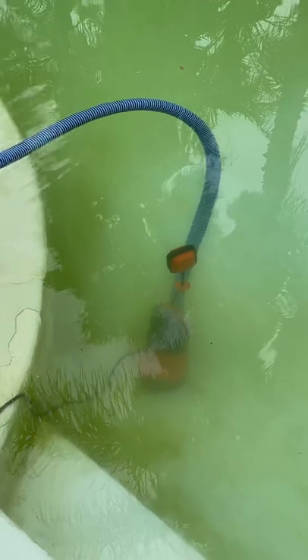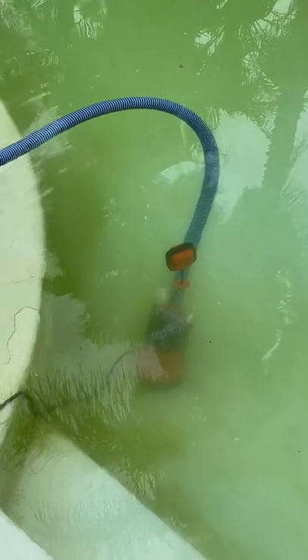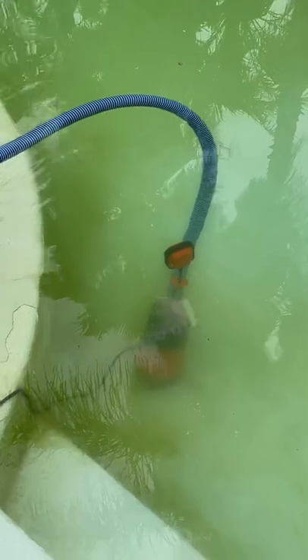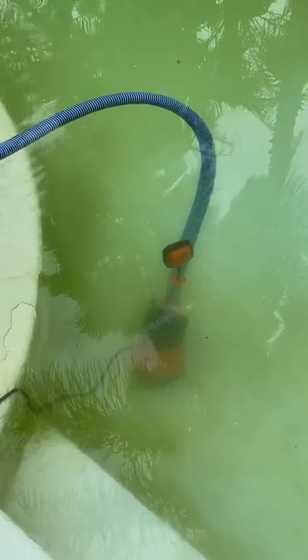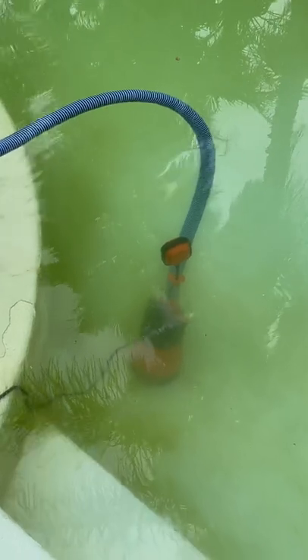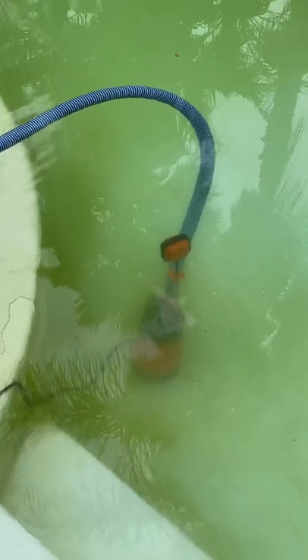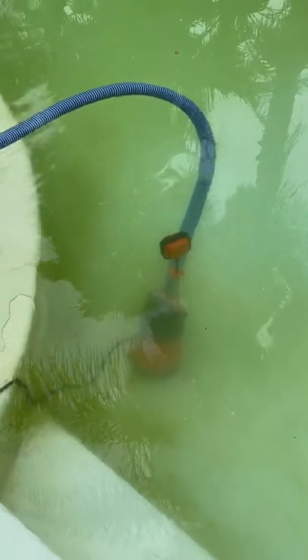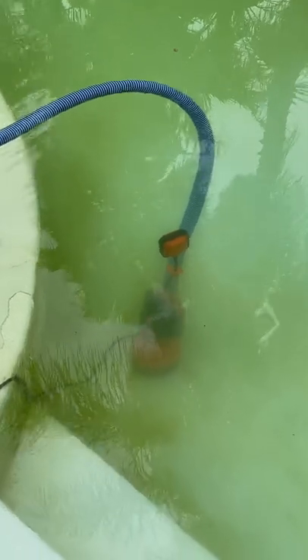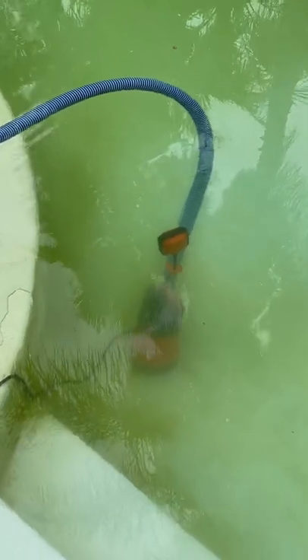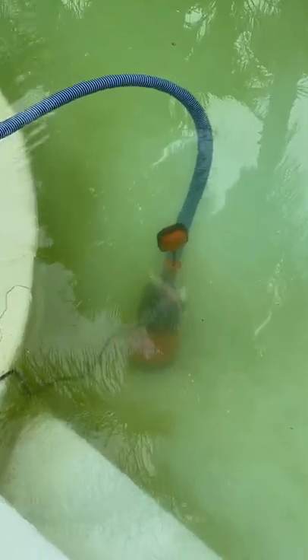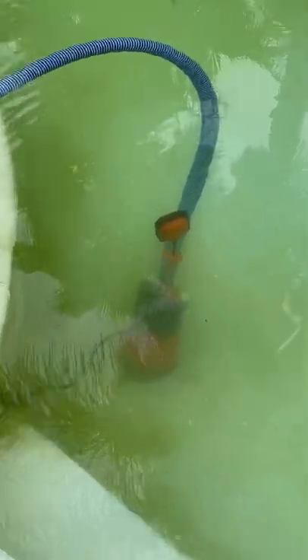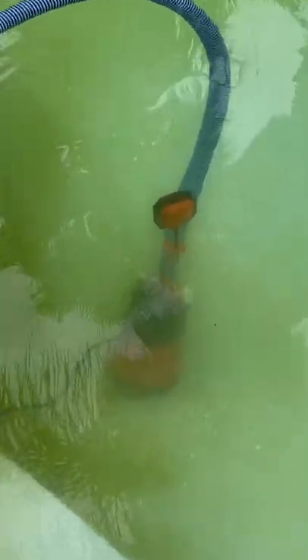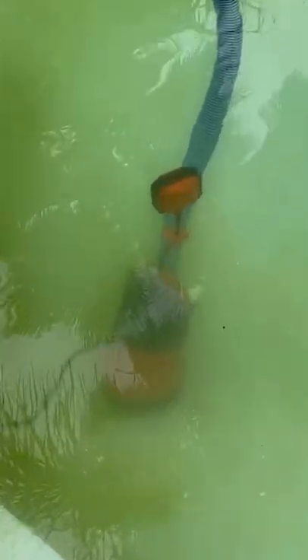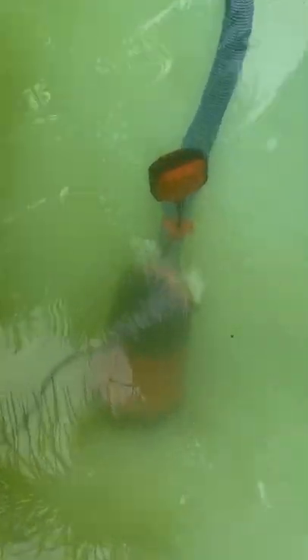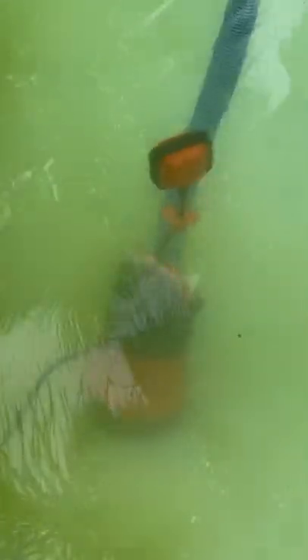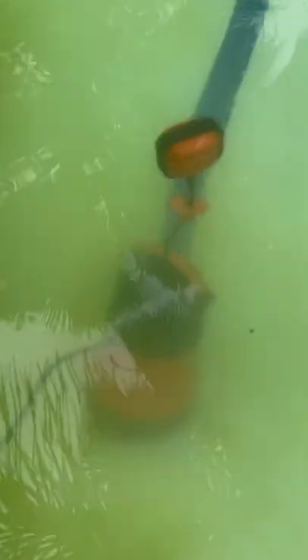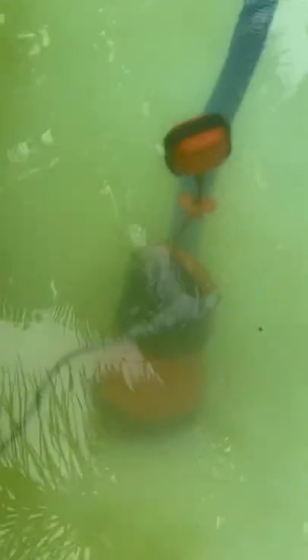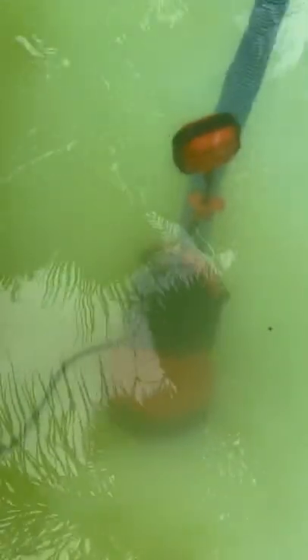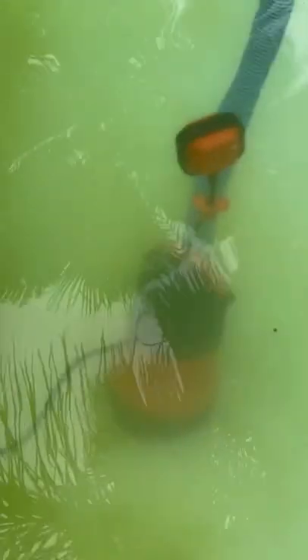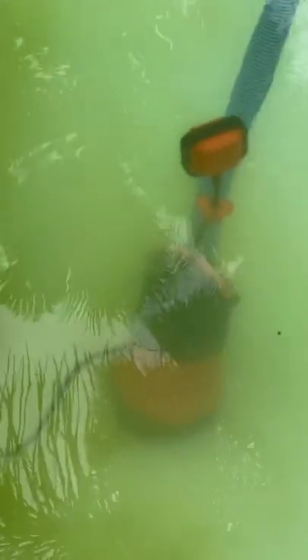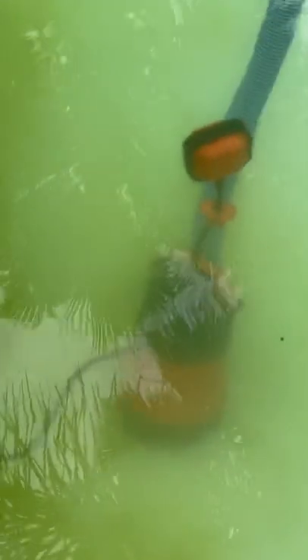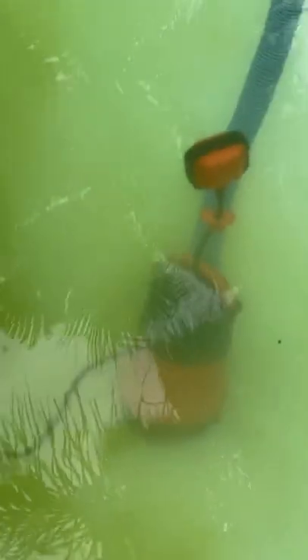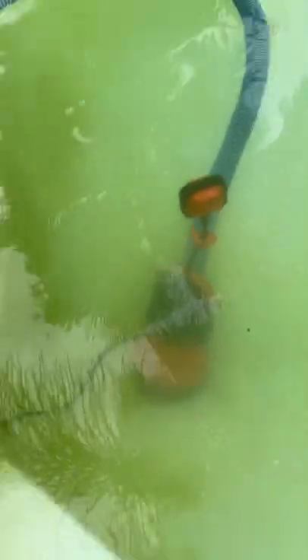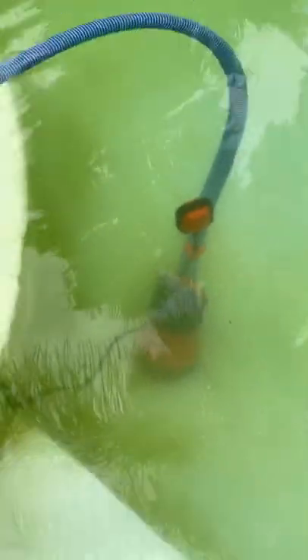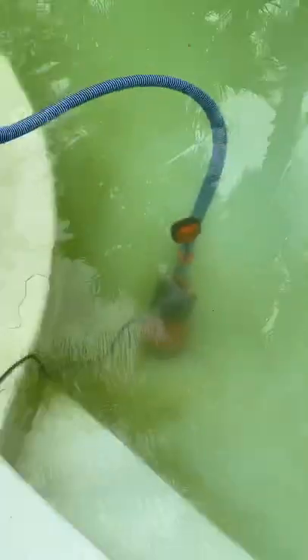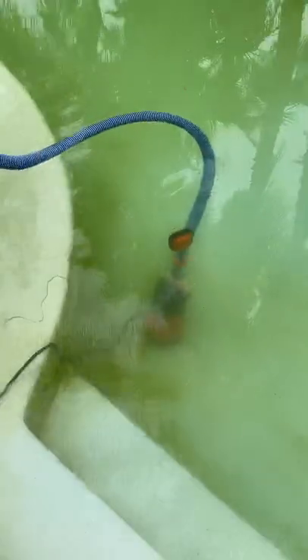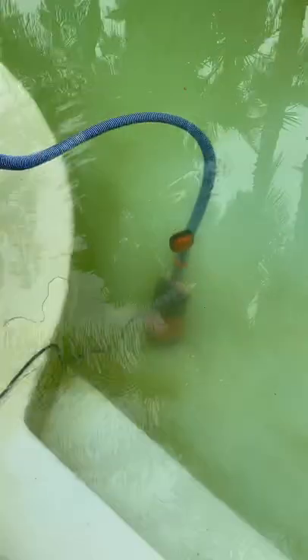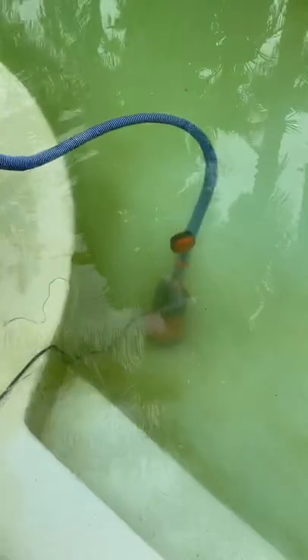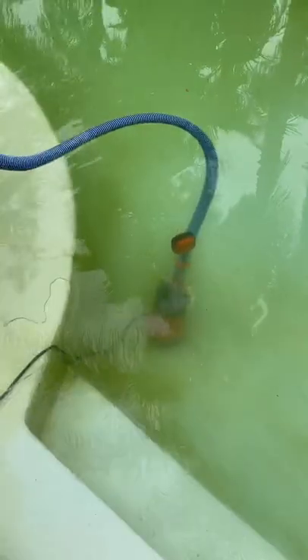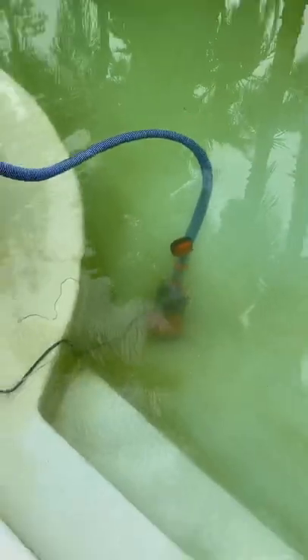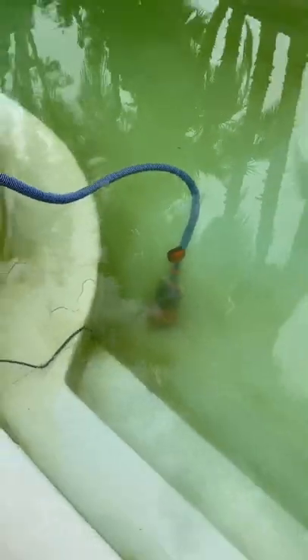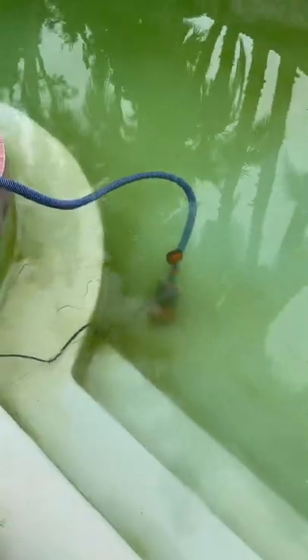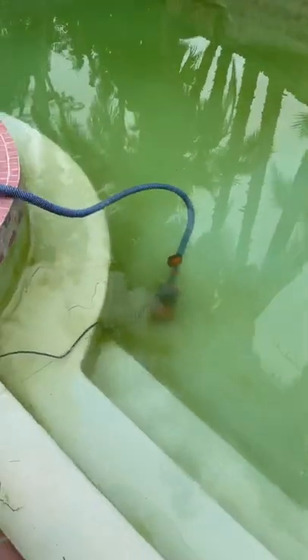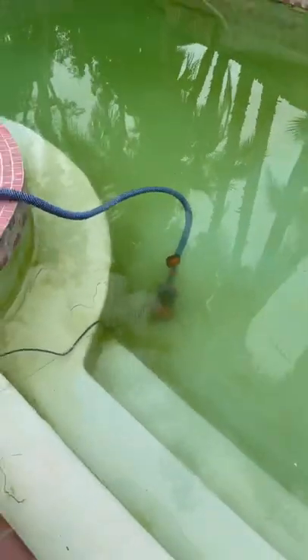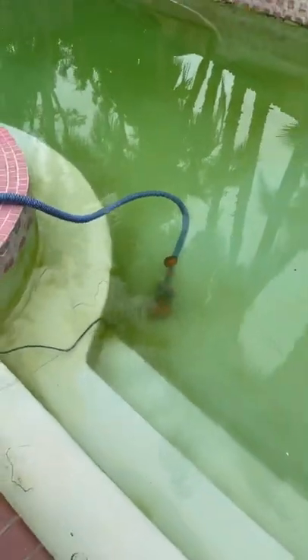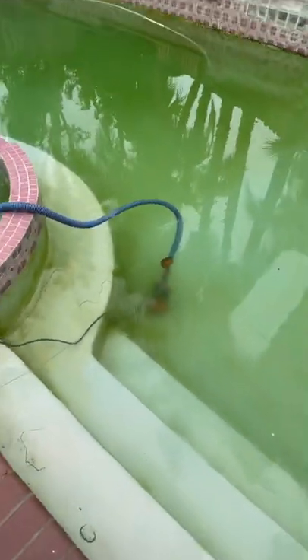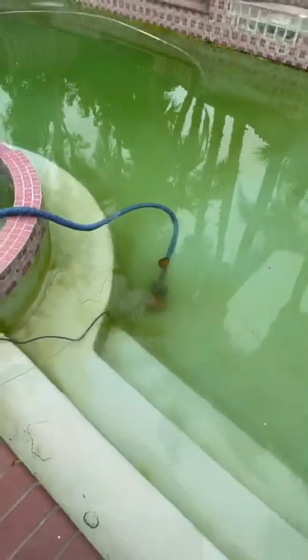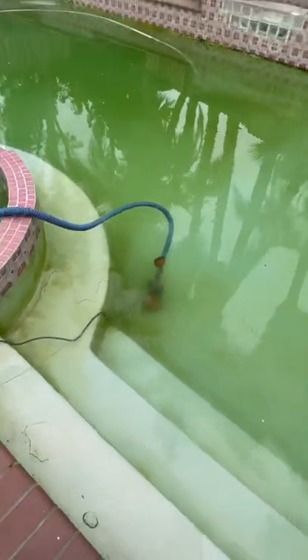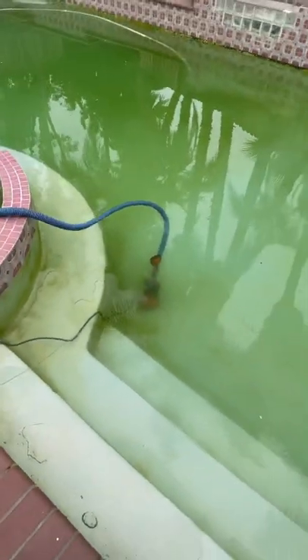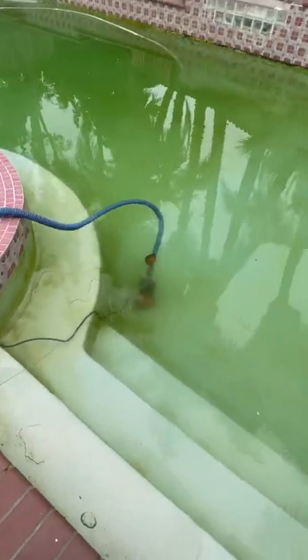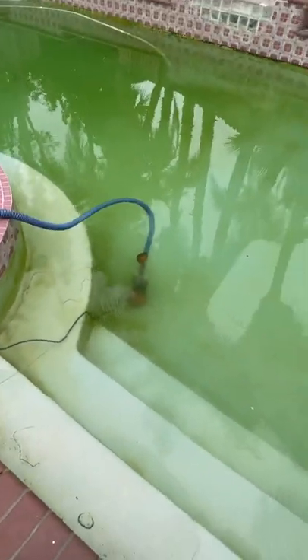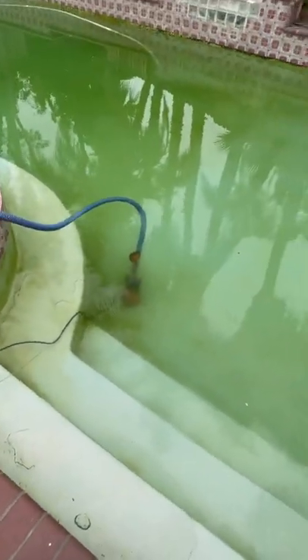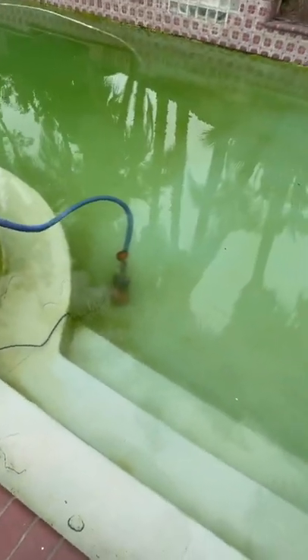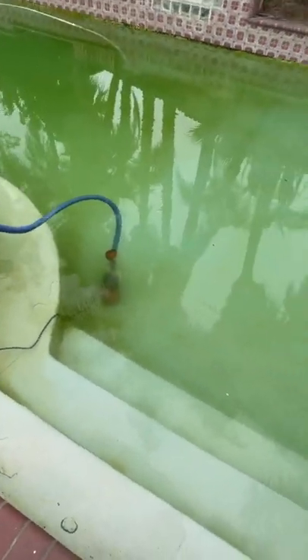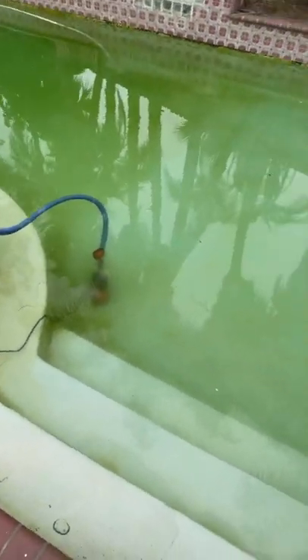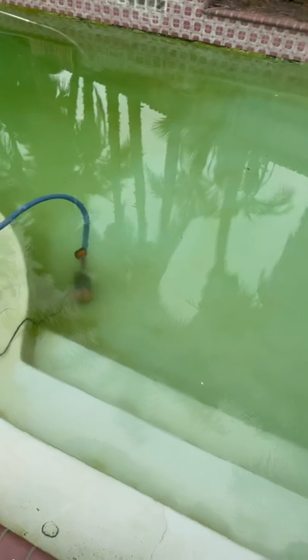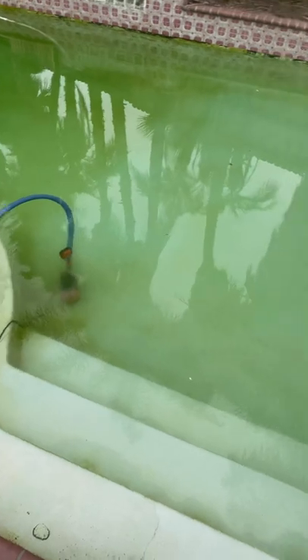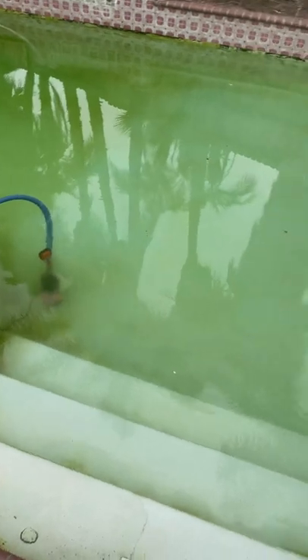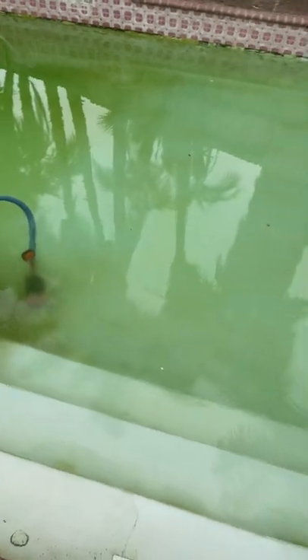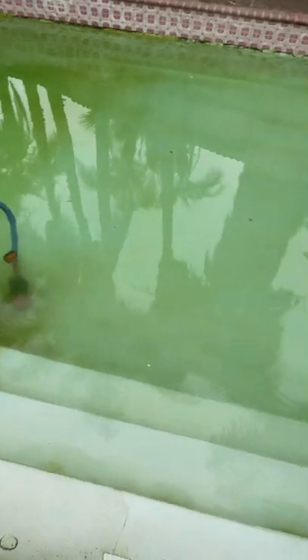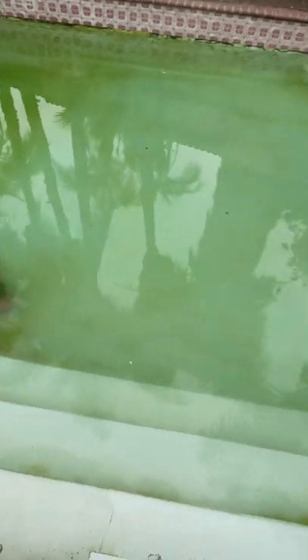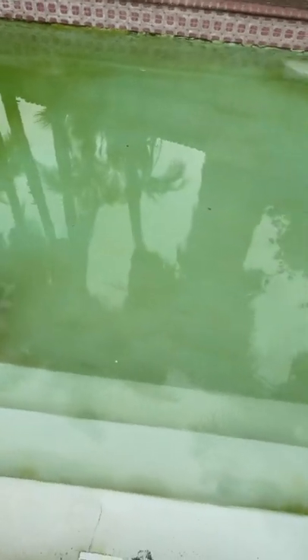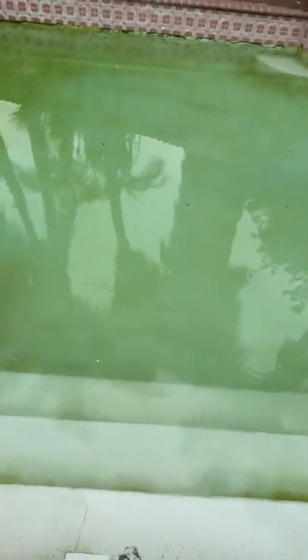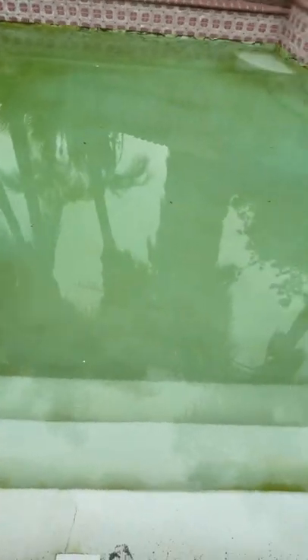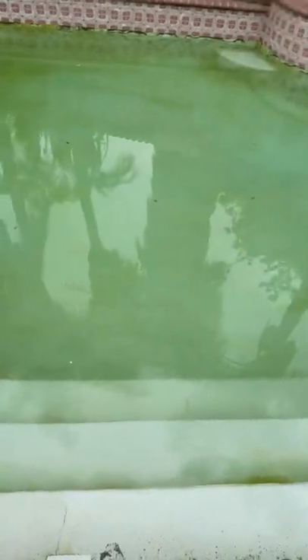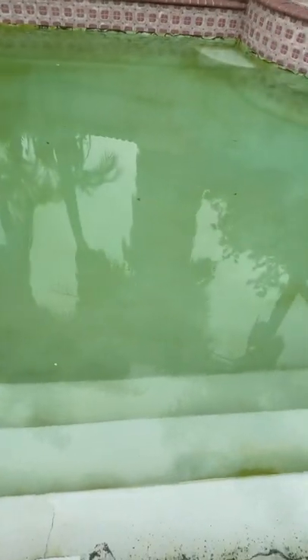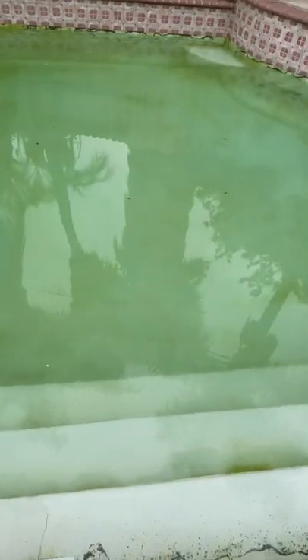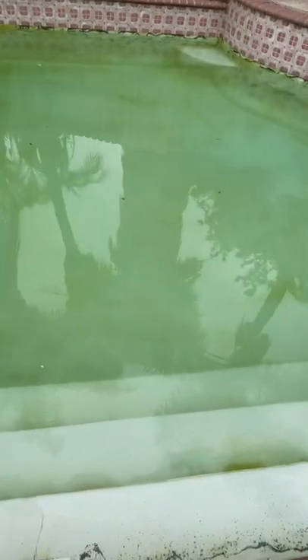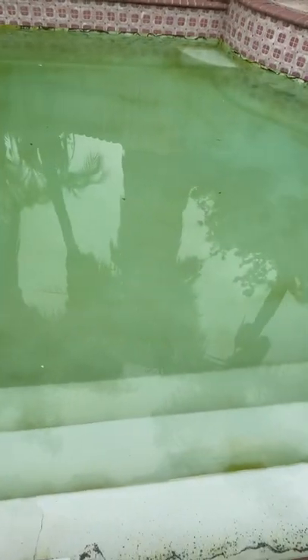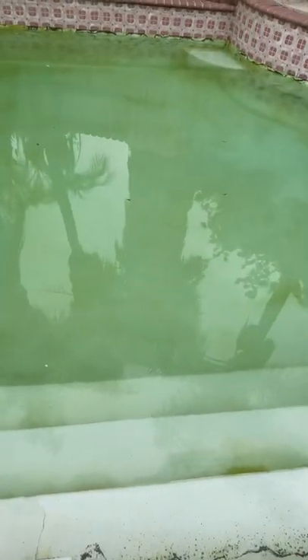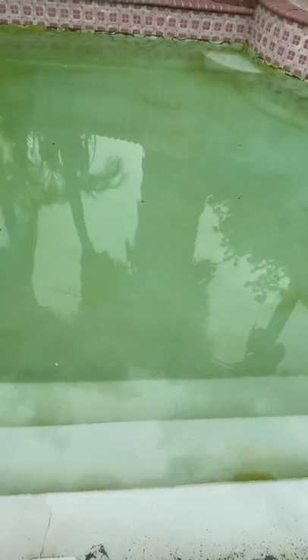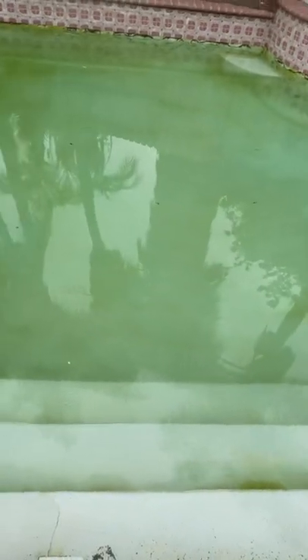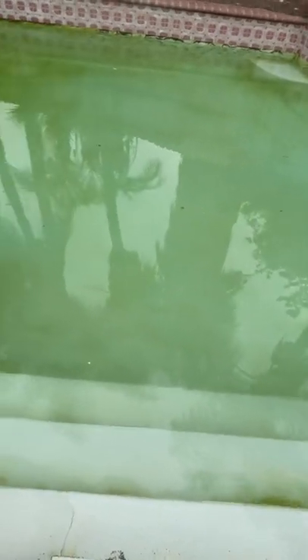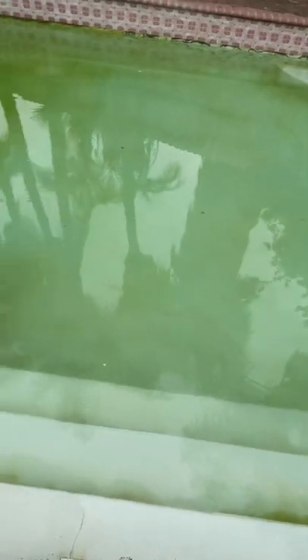There's our sump pump draining the pool. This pool is due for cleaning and a nice scrubbing.